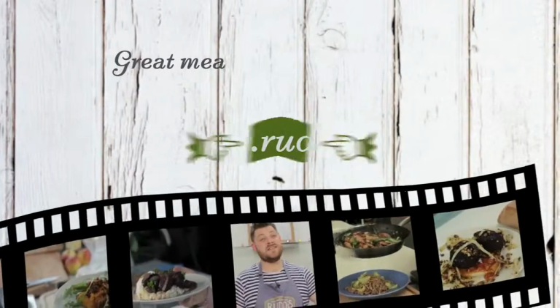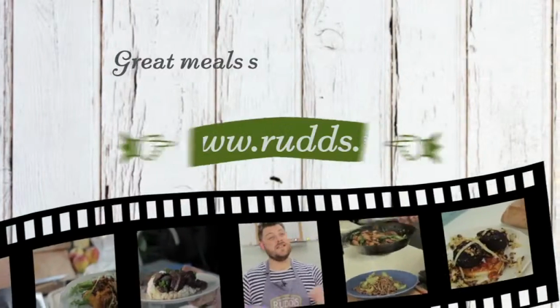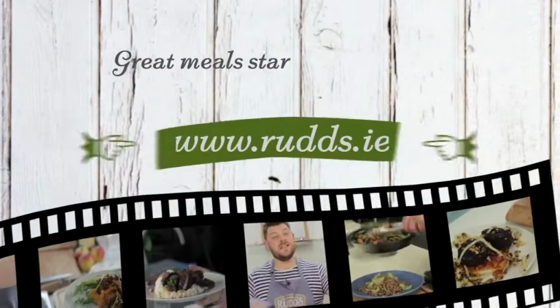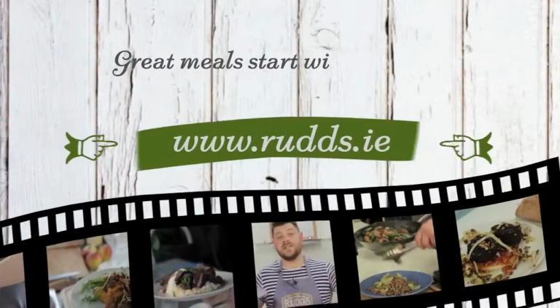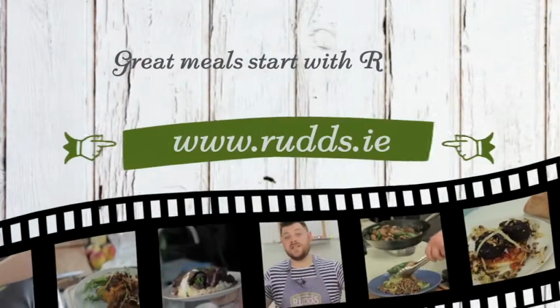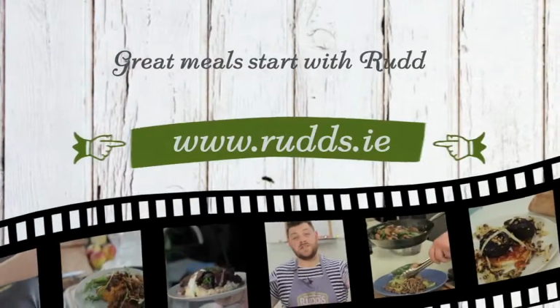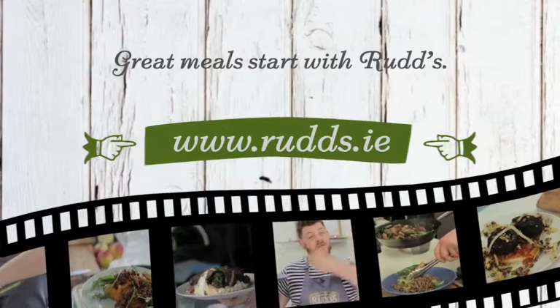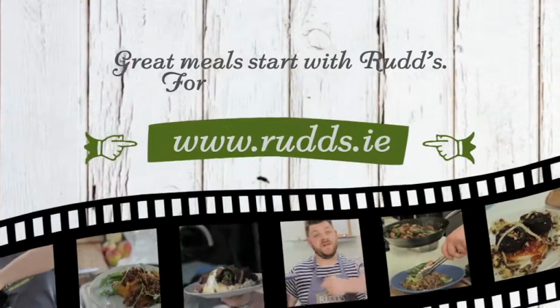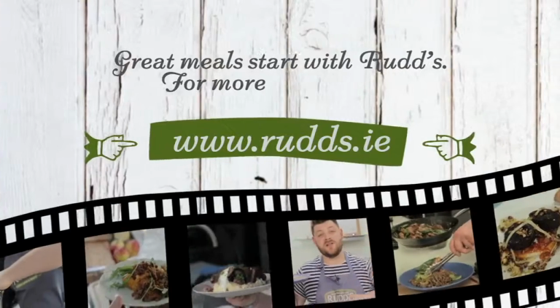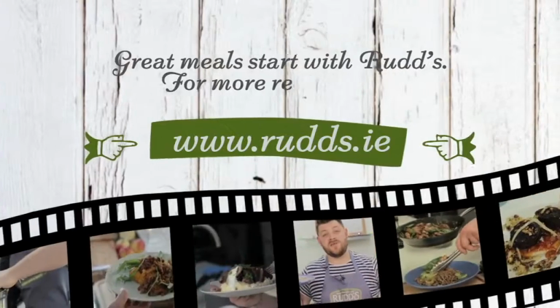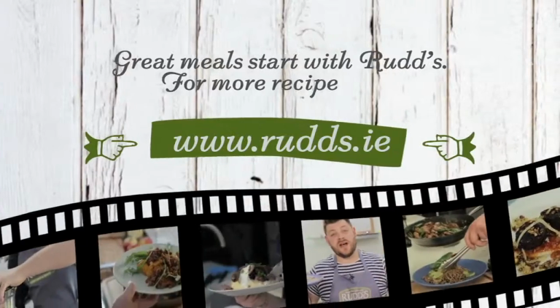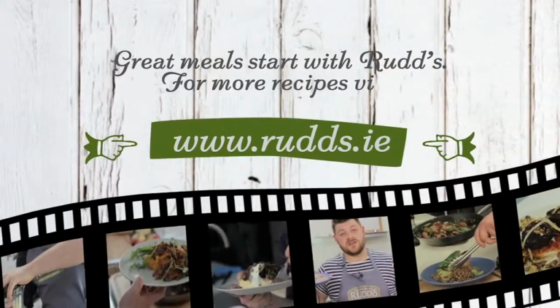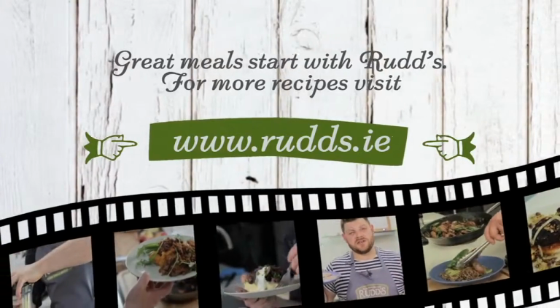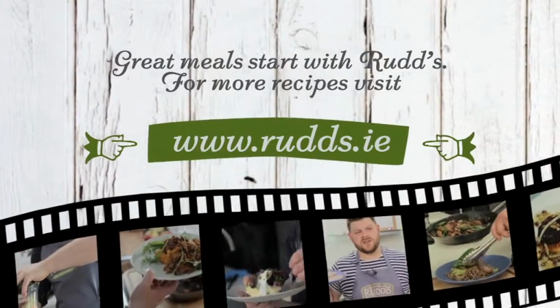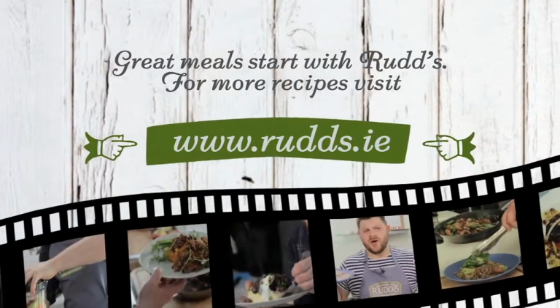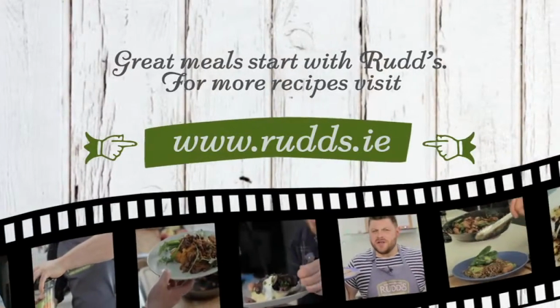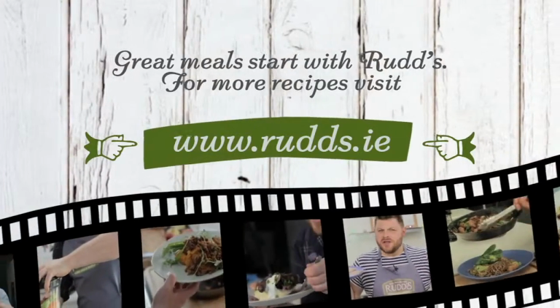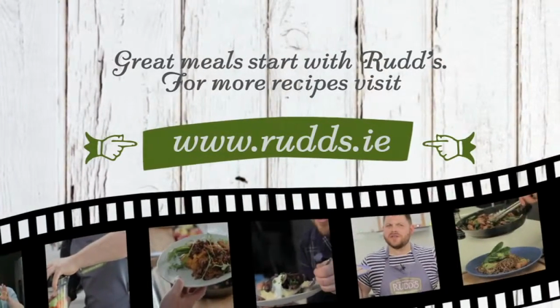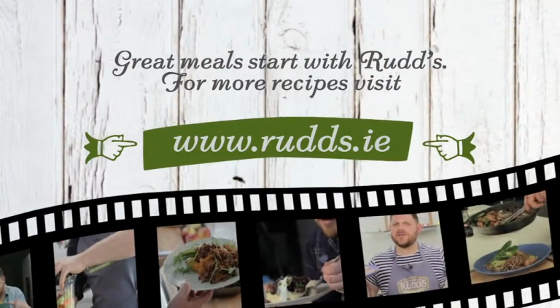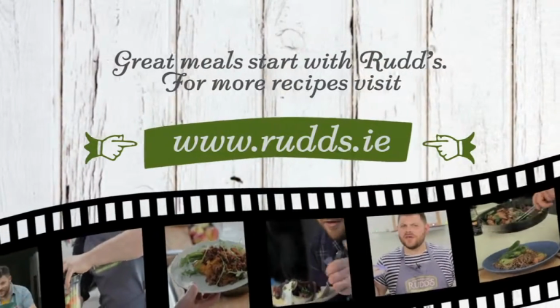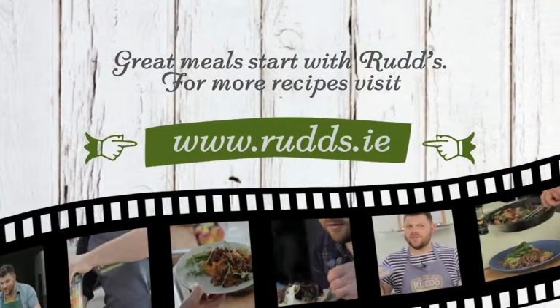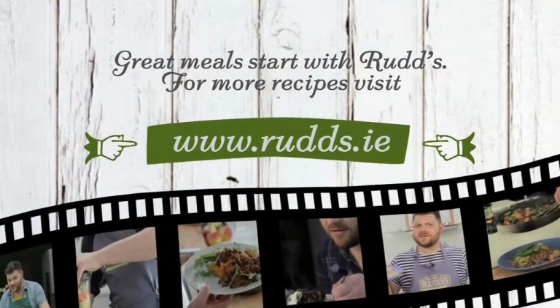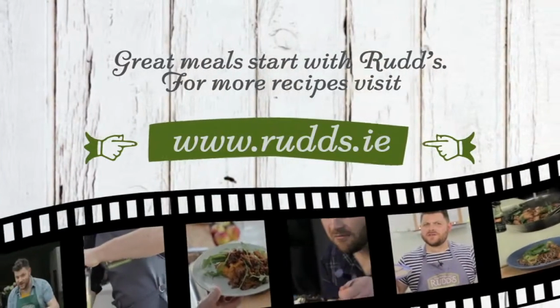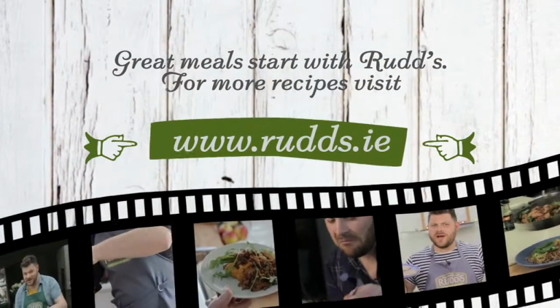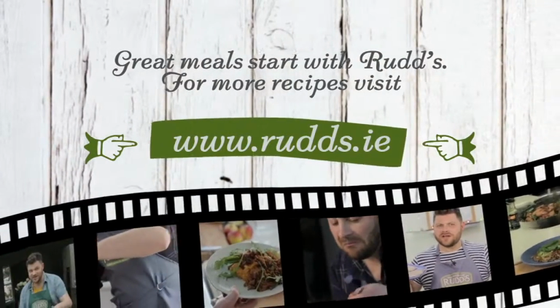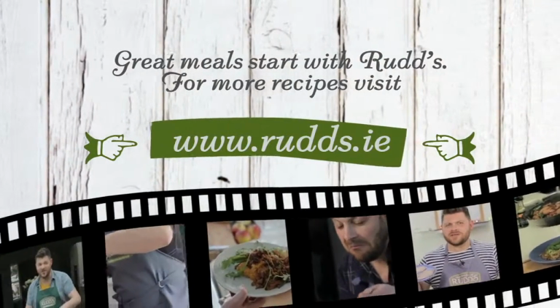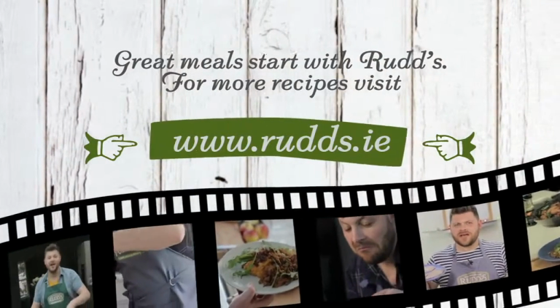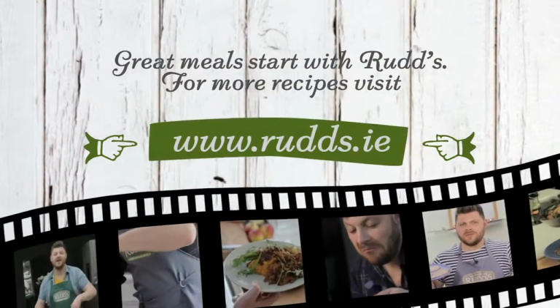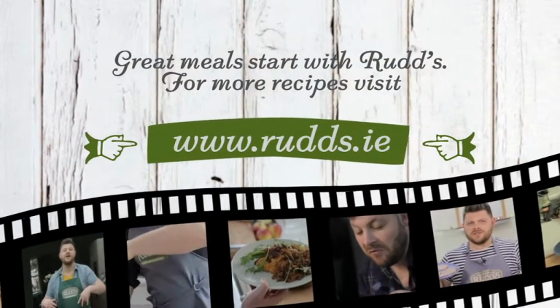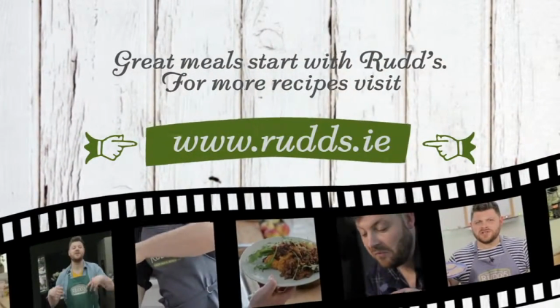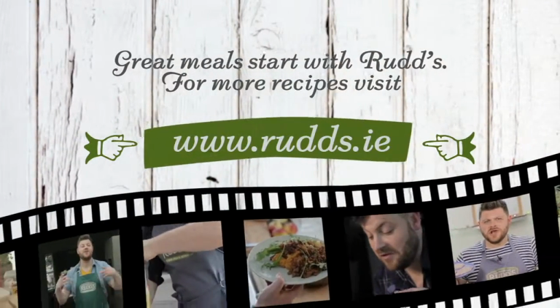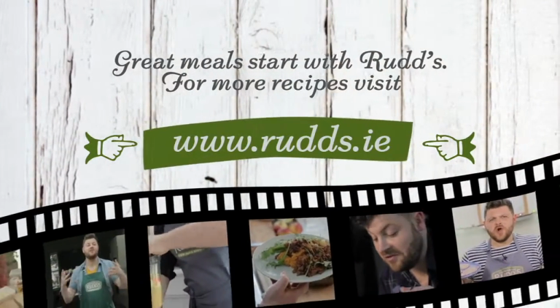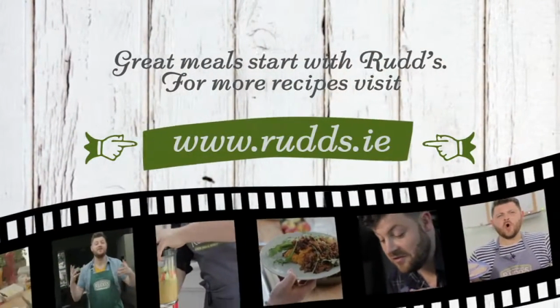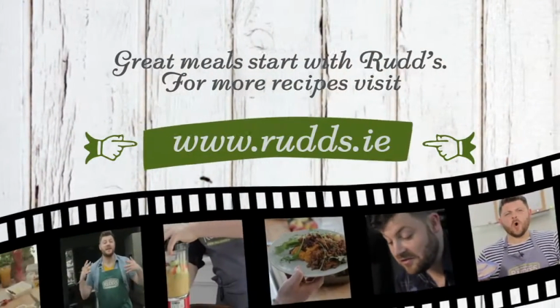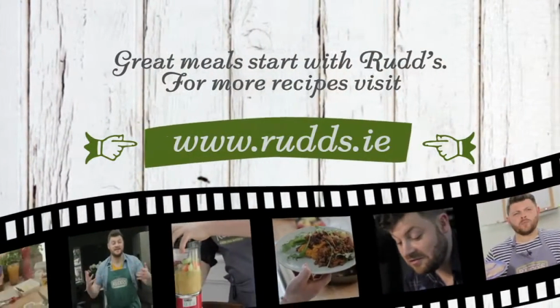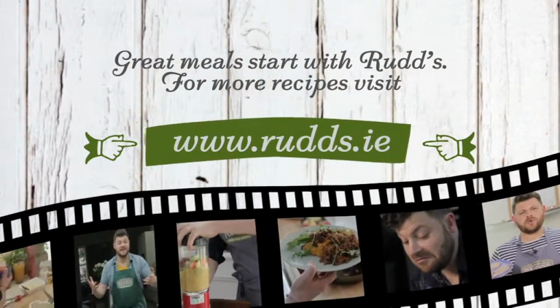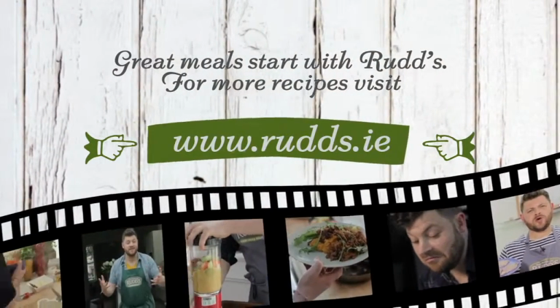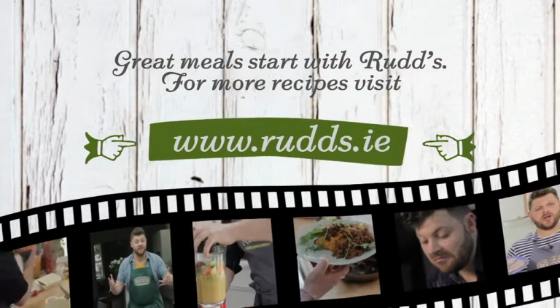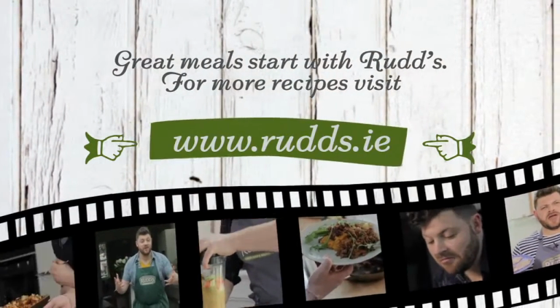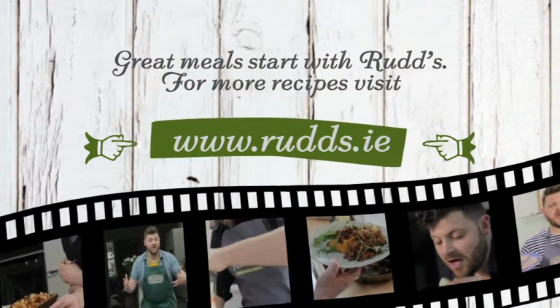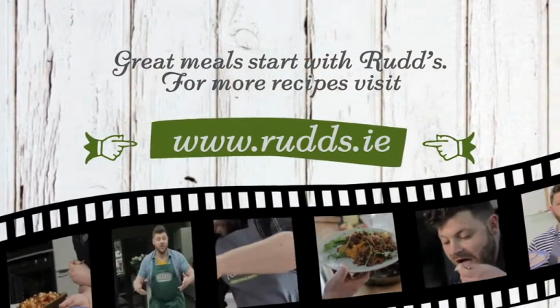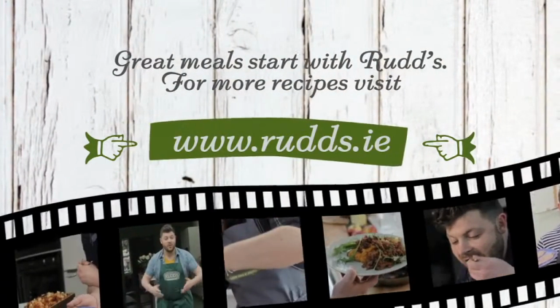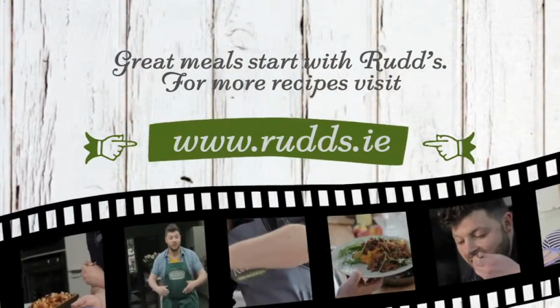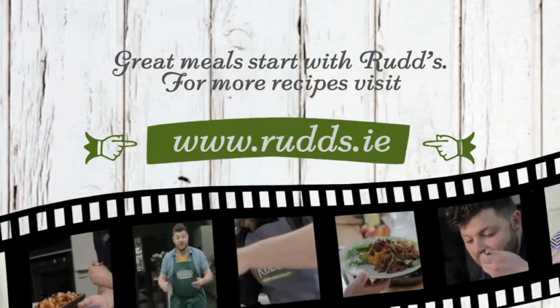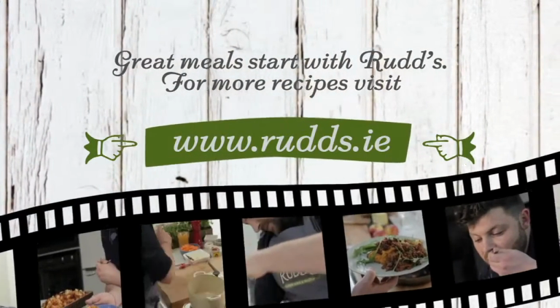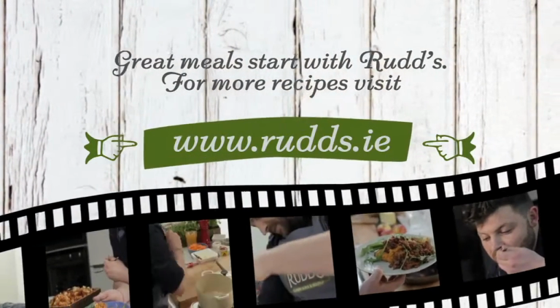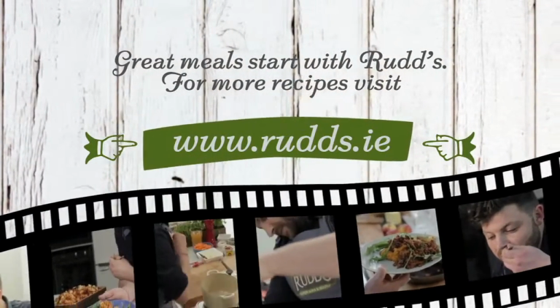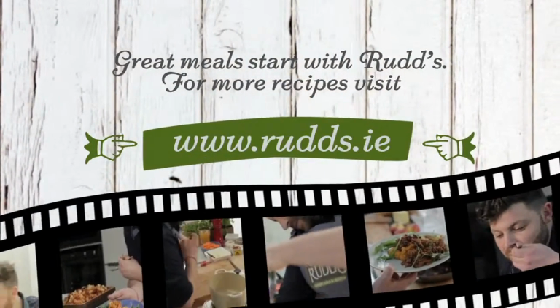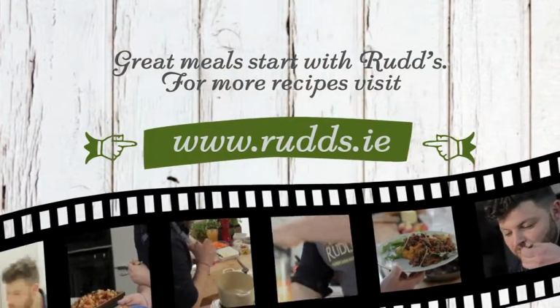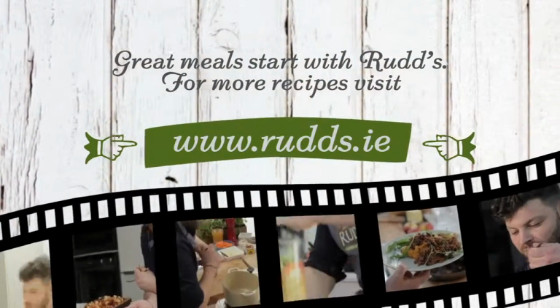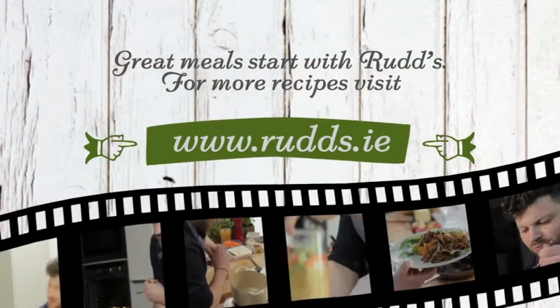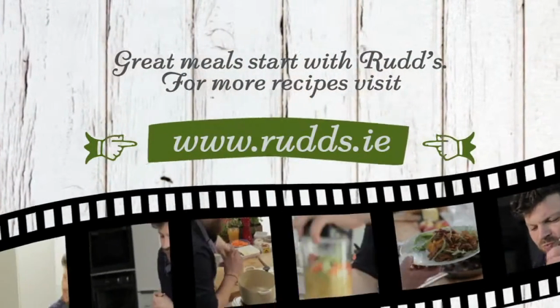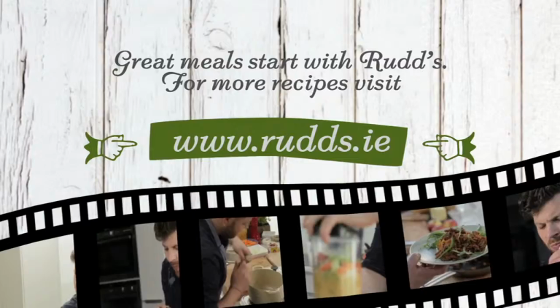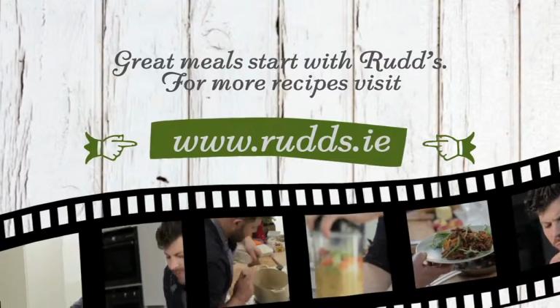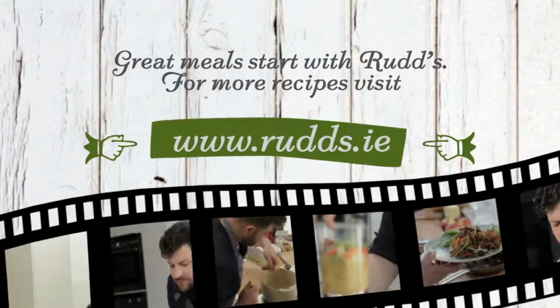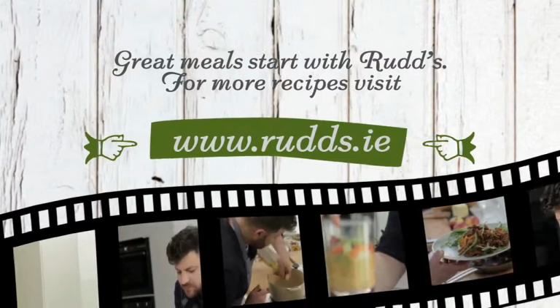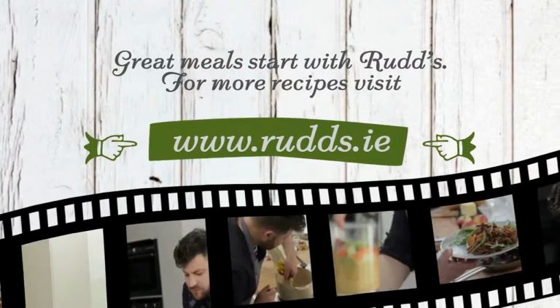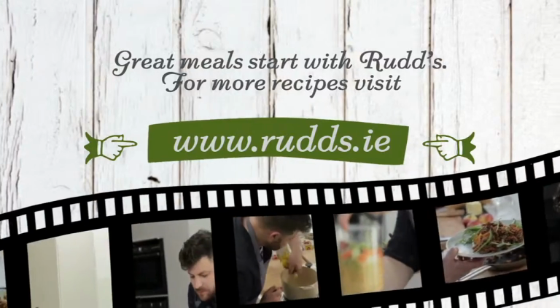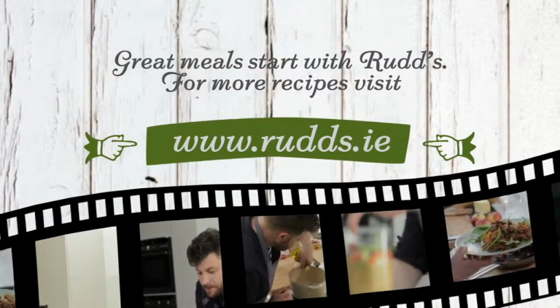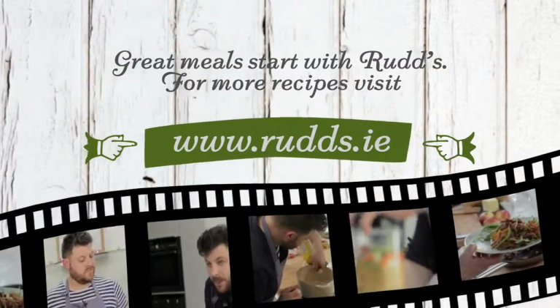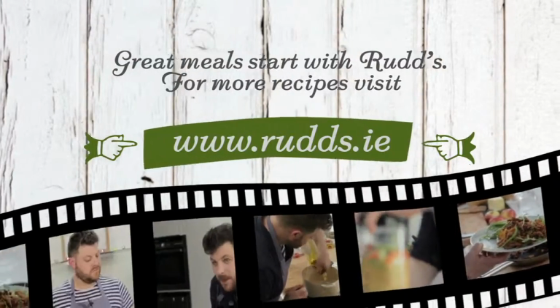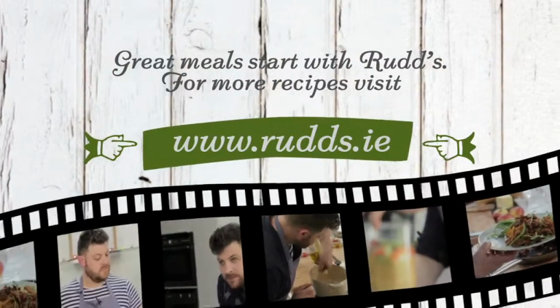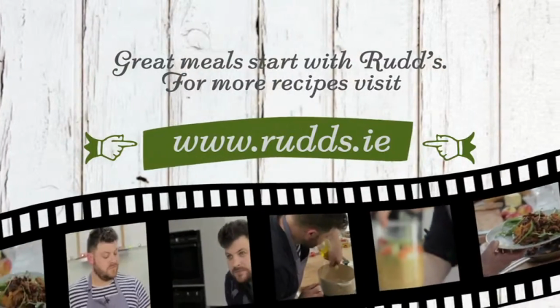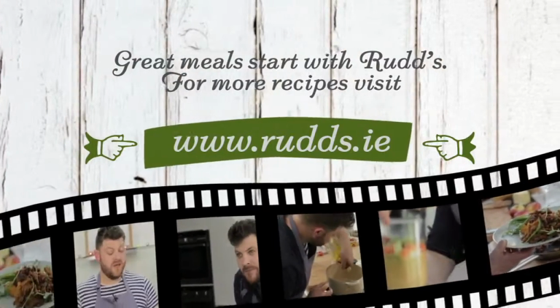You need to click on ruts.ie, check out my recipes, get some inspiration.